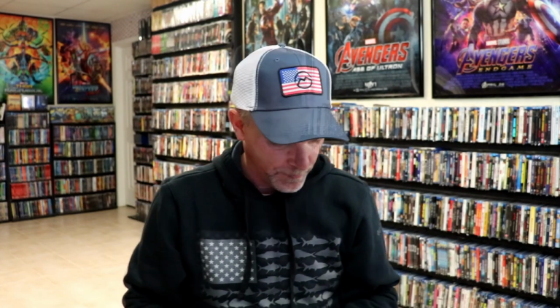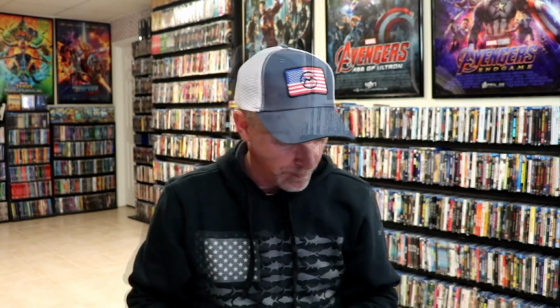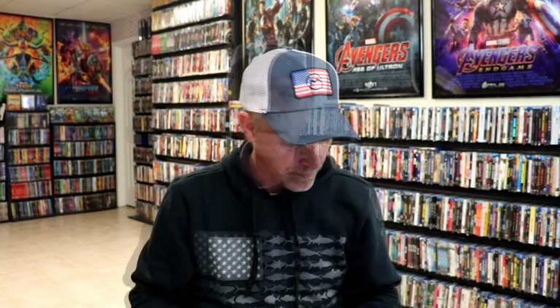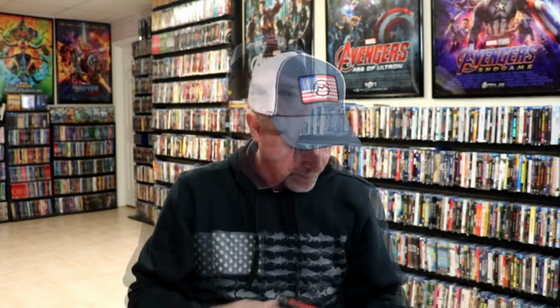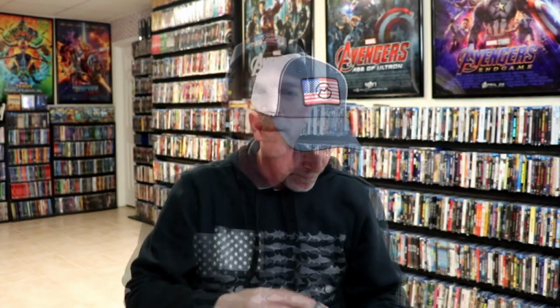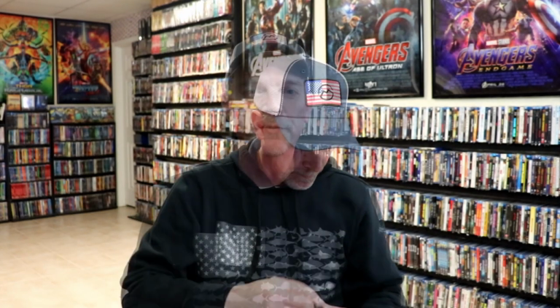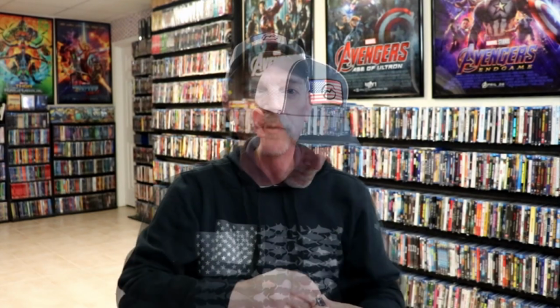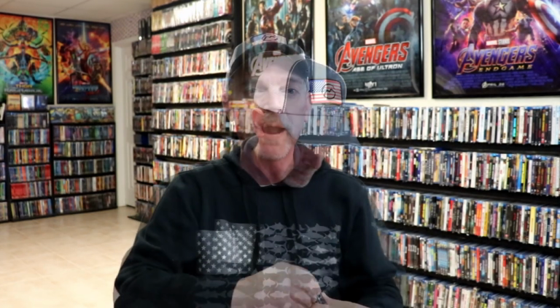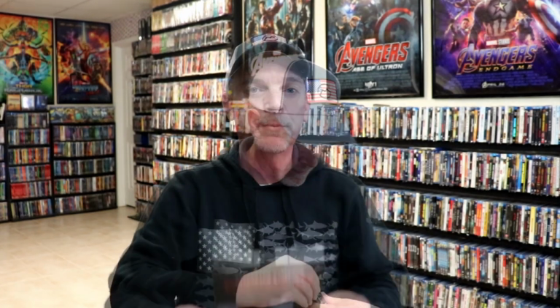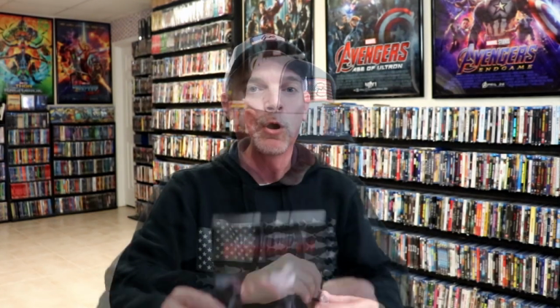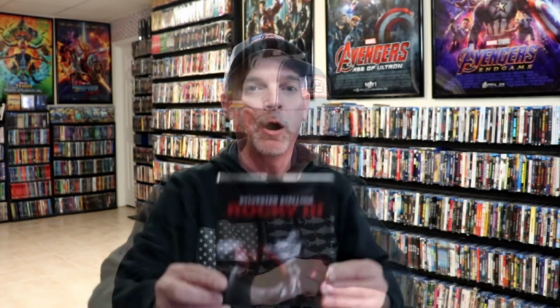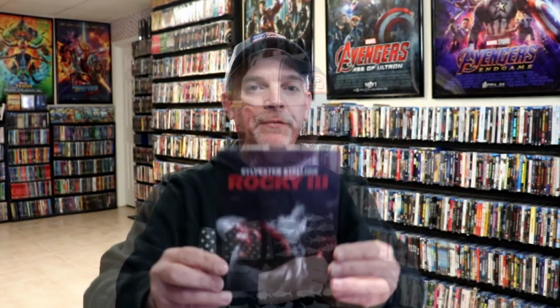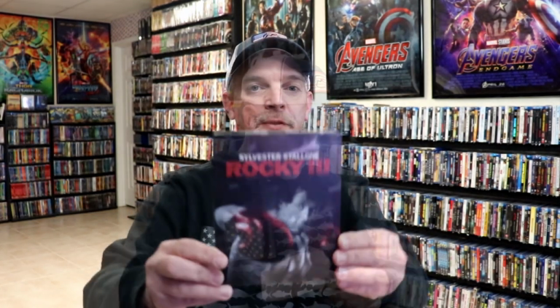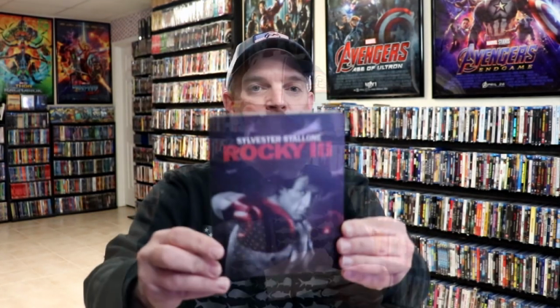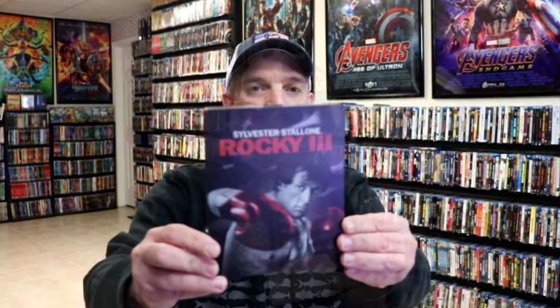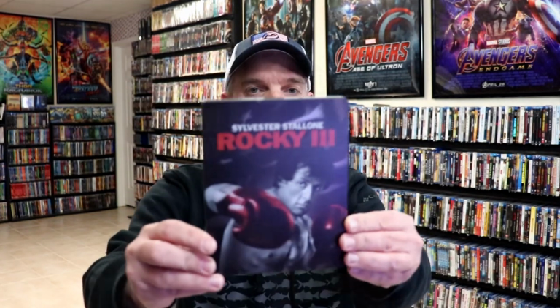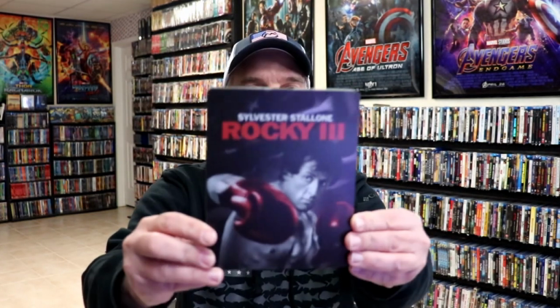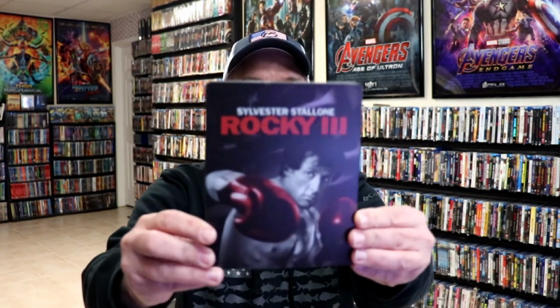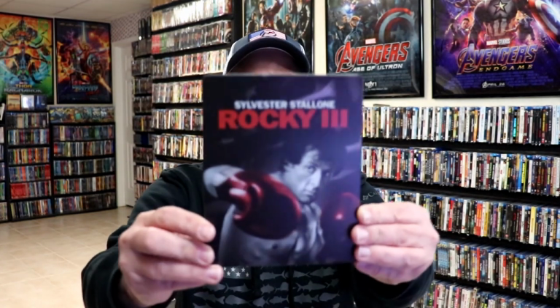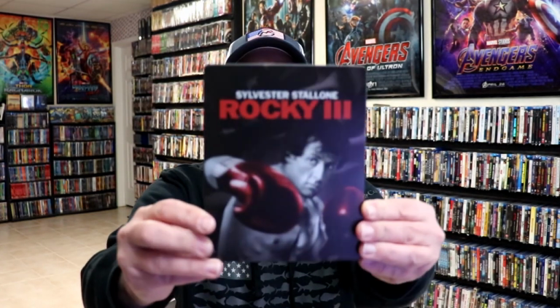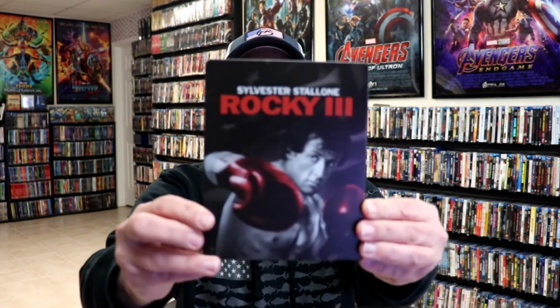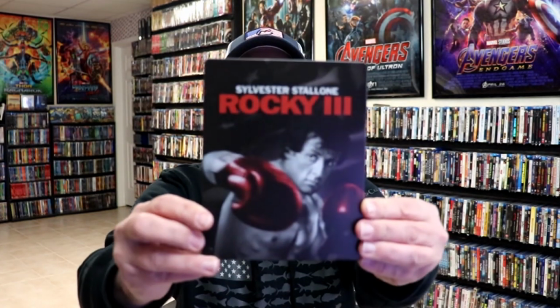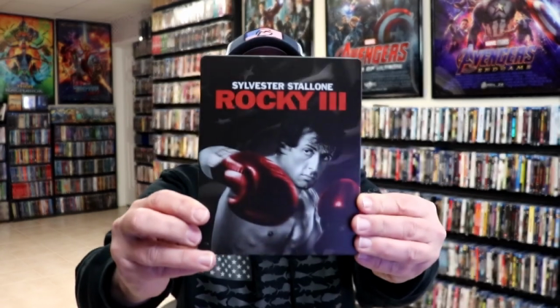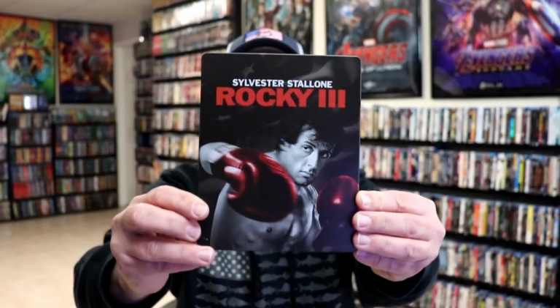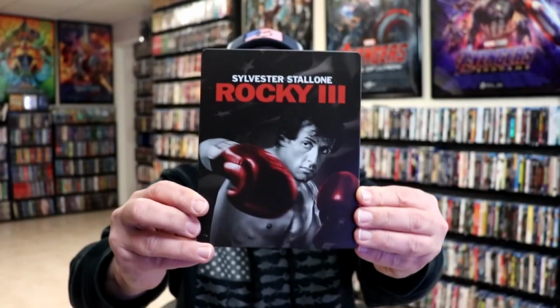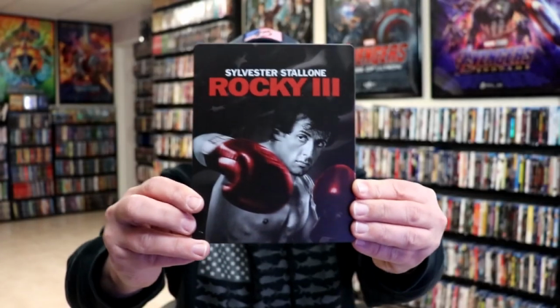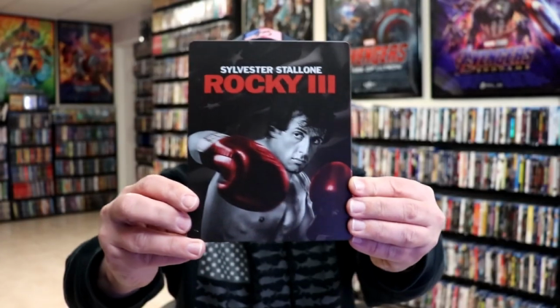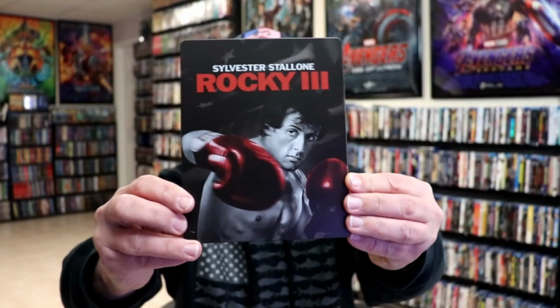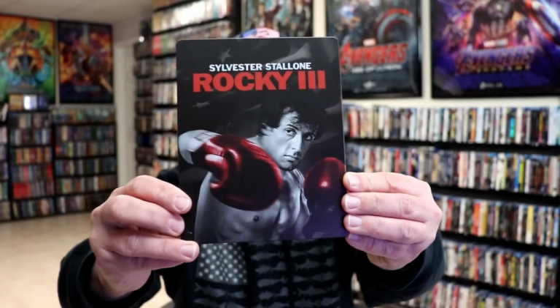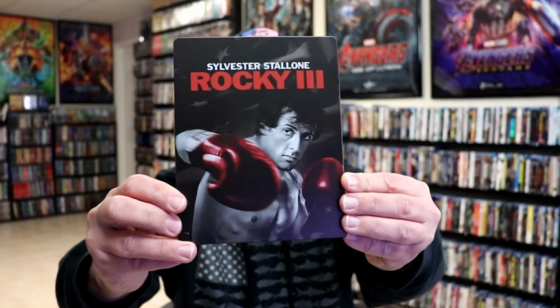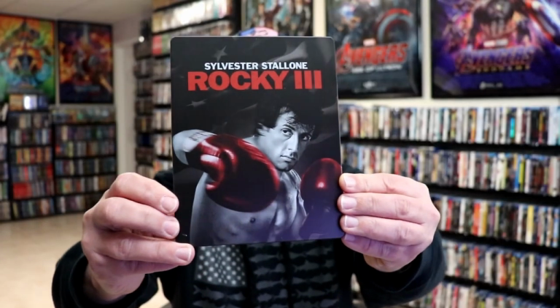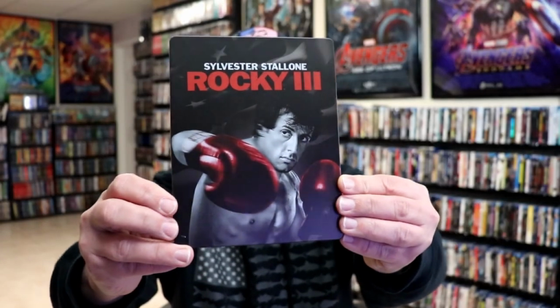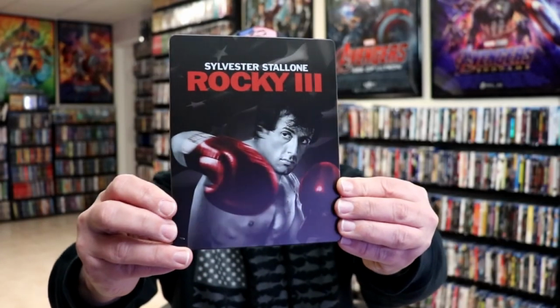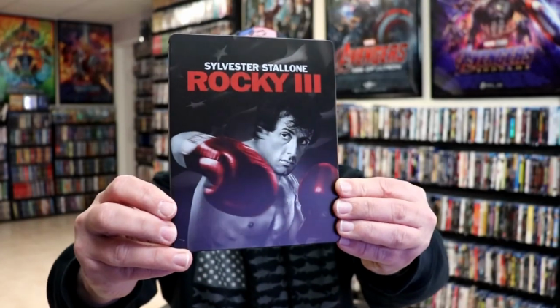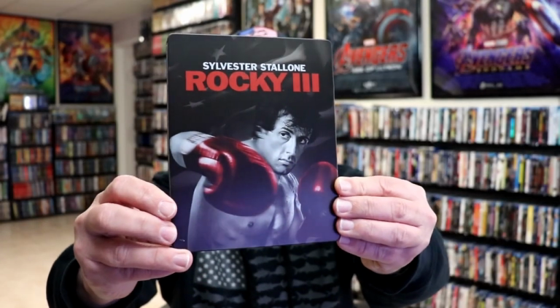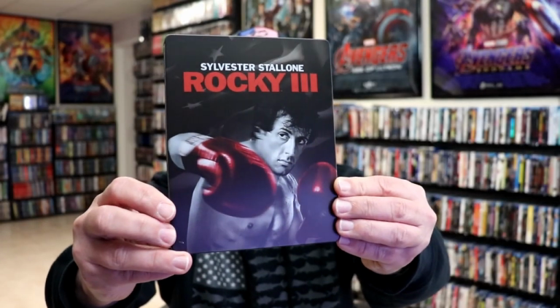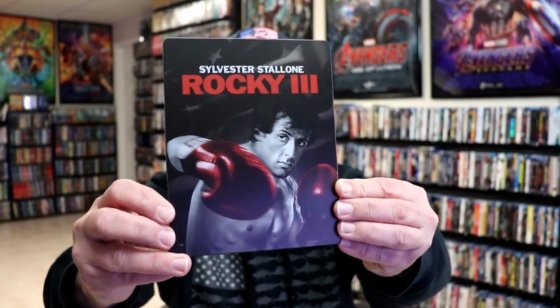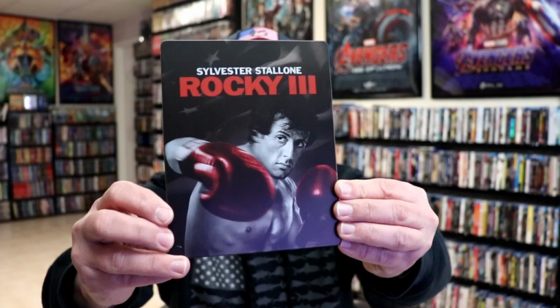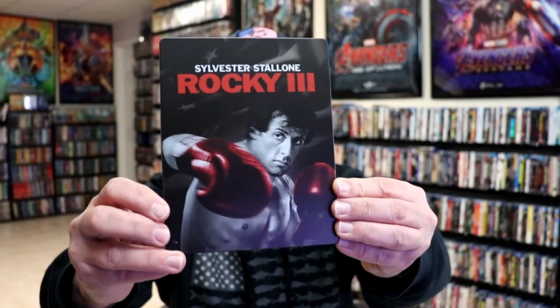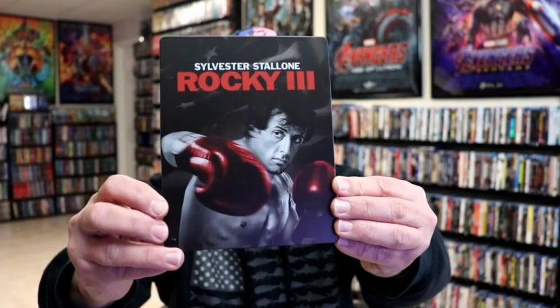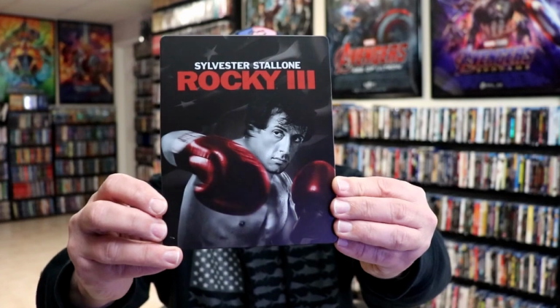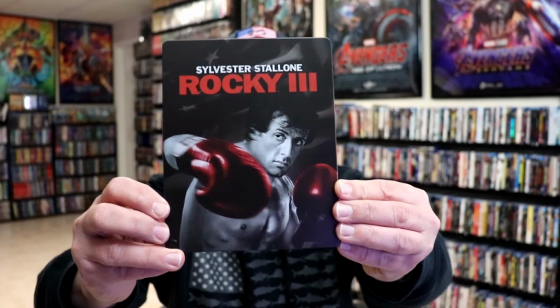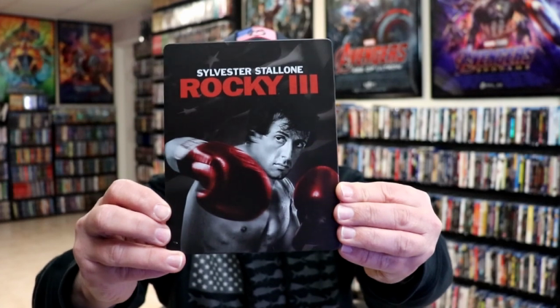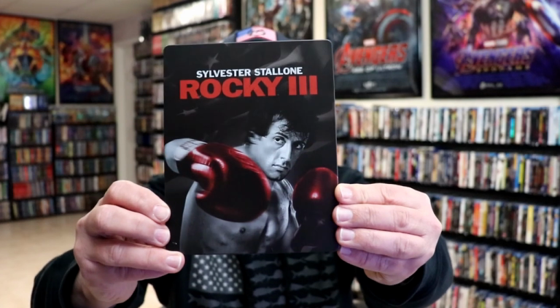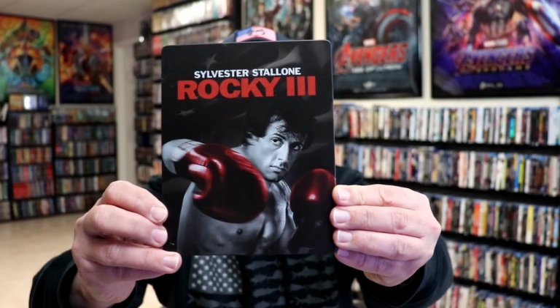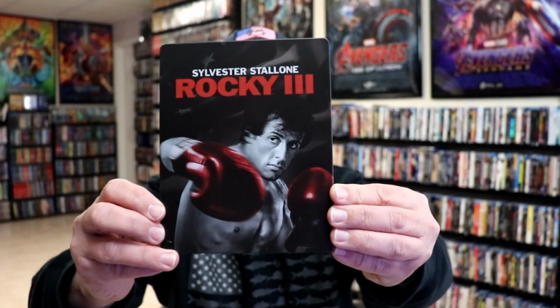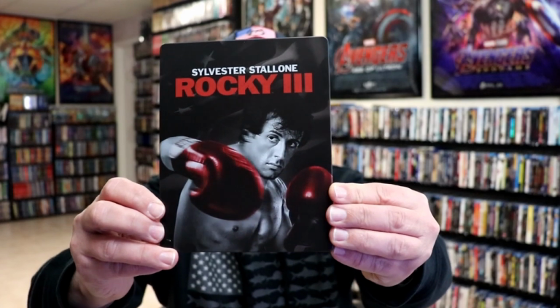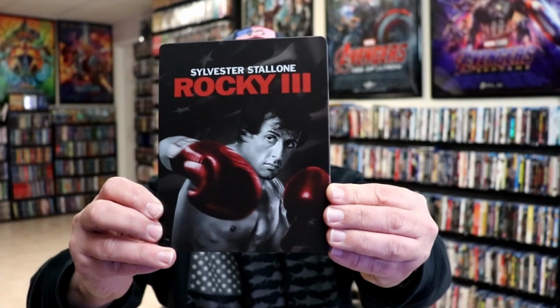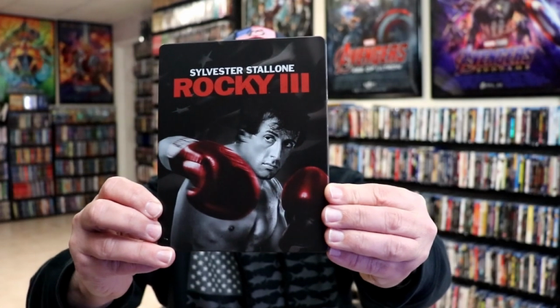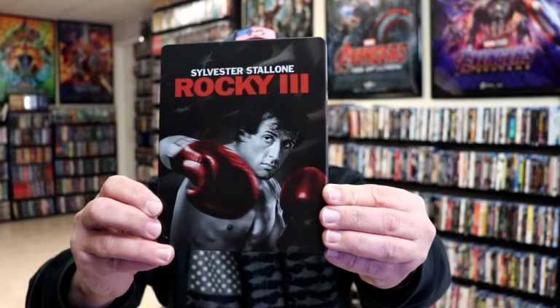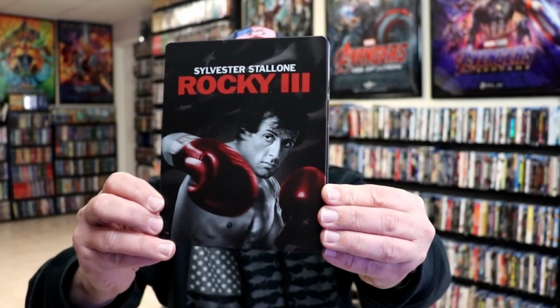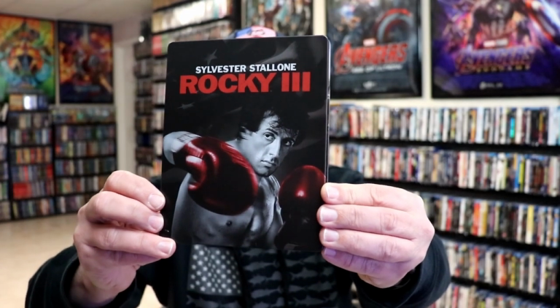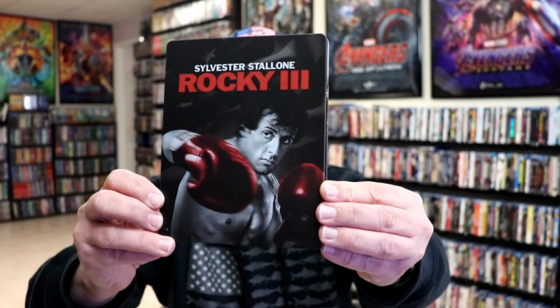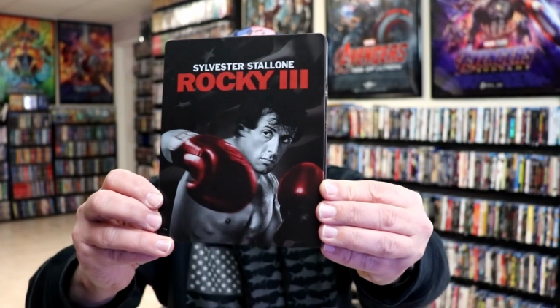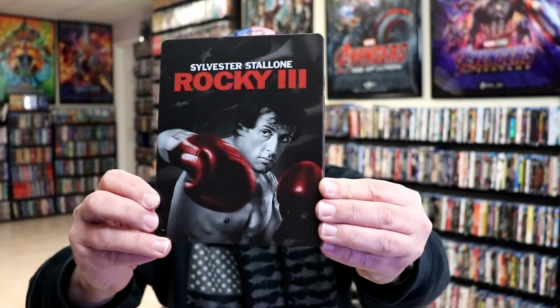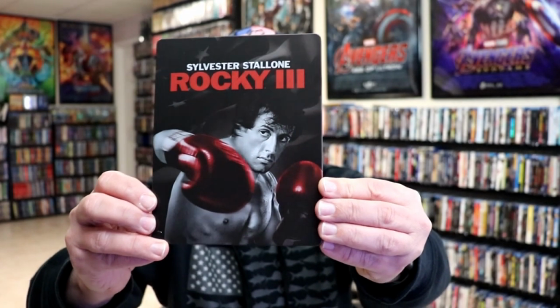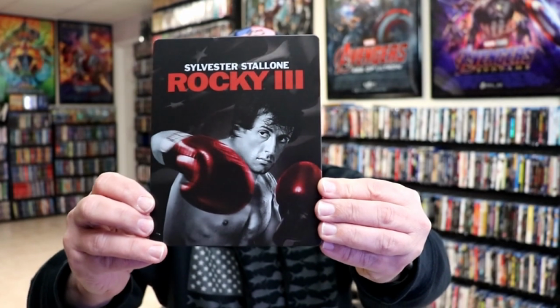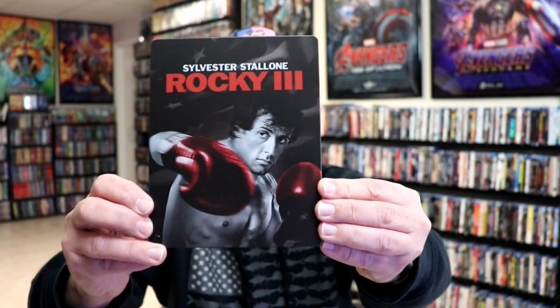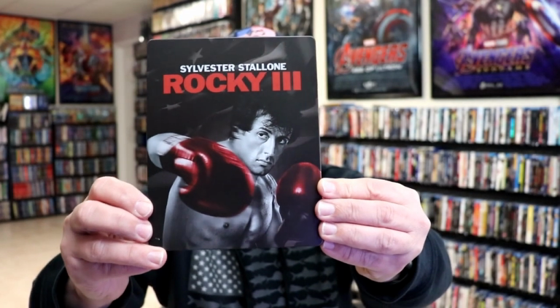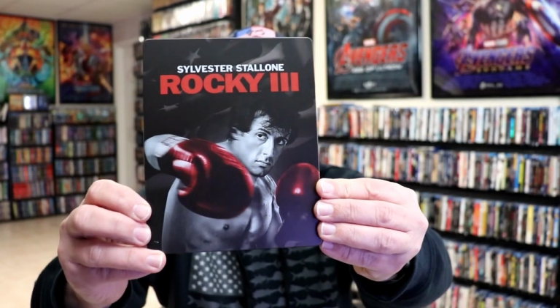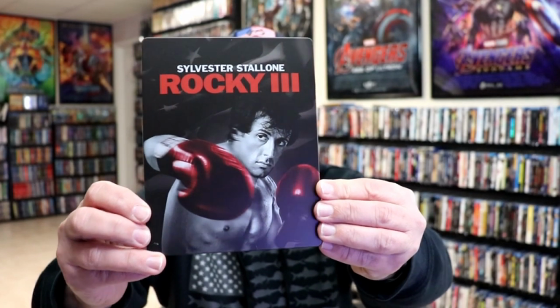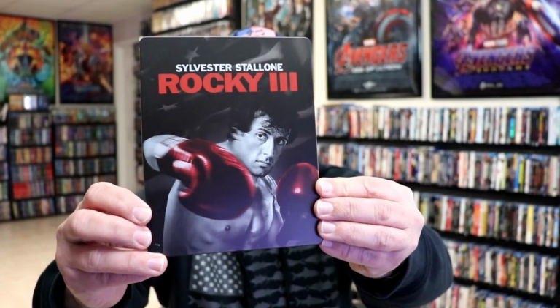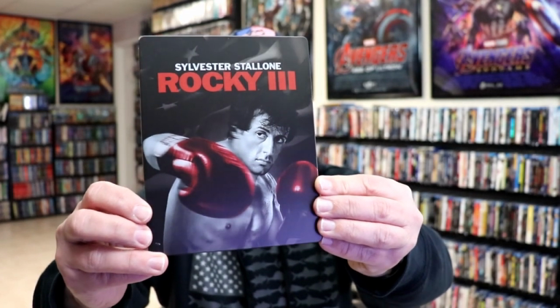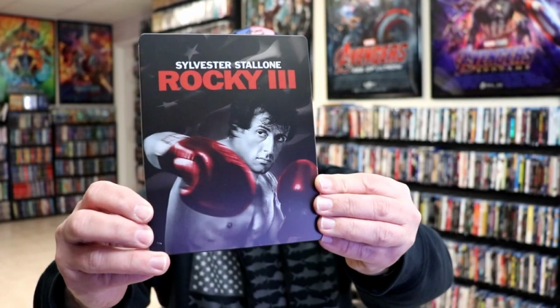Okay, I got the wrapper off and the J-Card removed. Here's the front of the steelbook. It is a matte finish, no embossing or debossing.